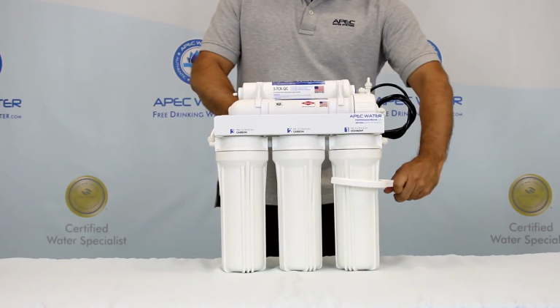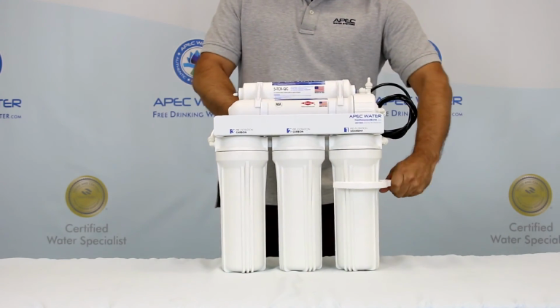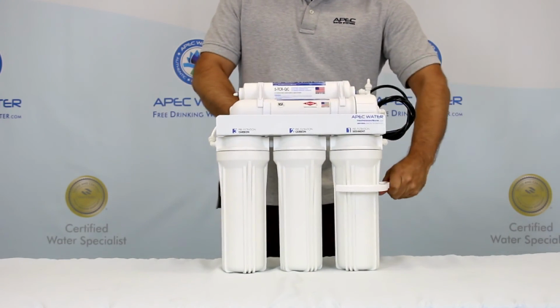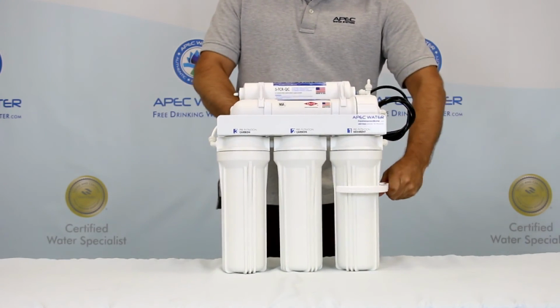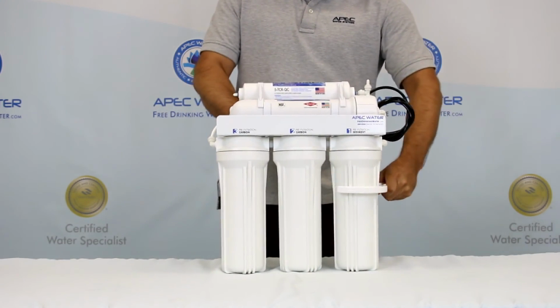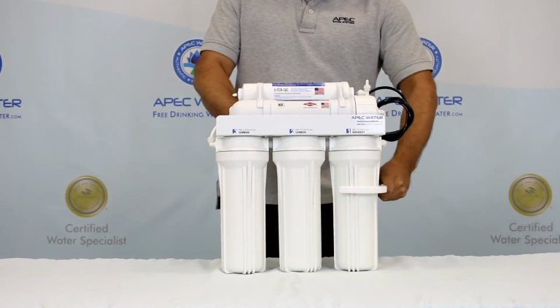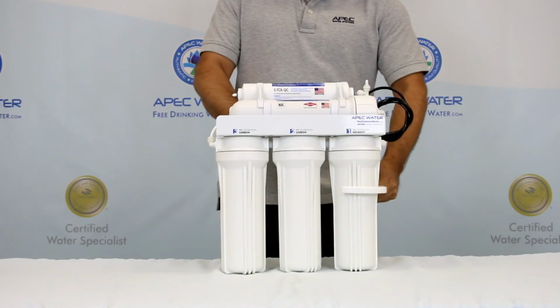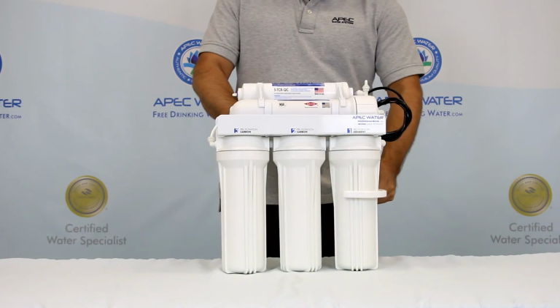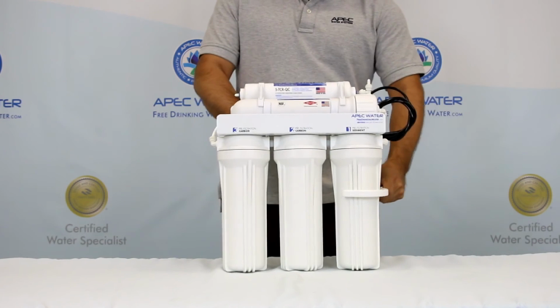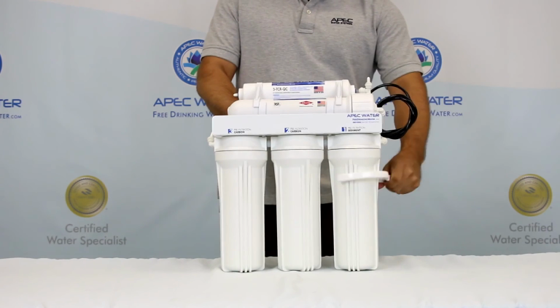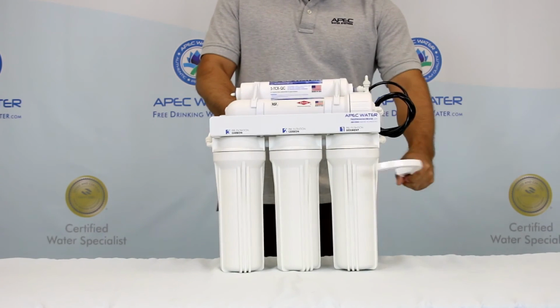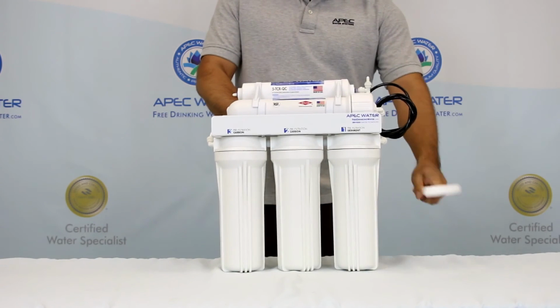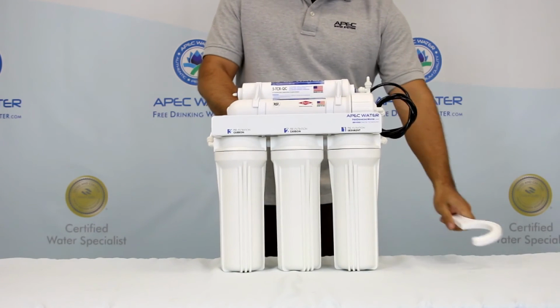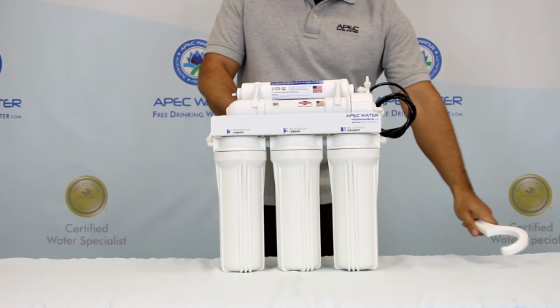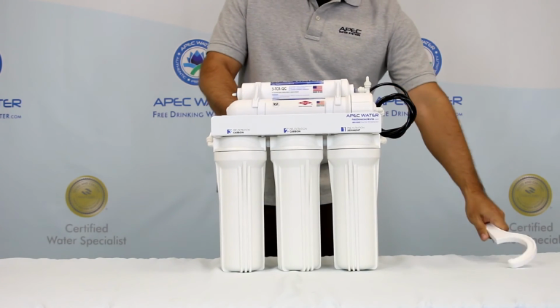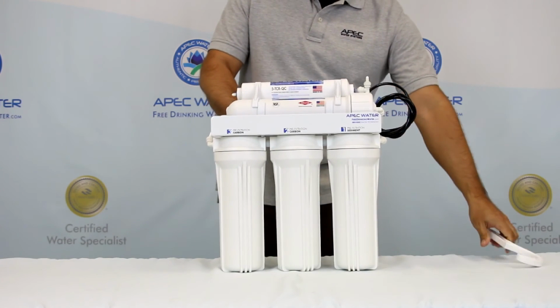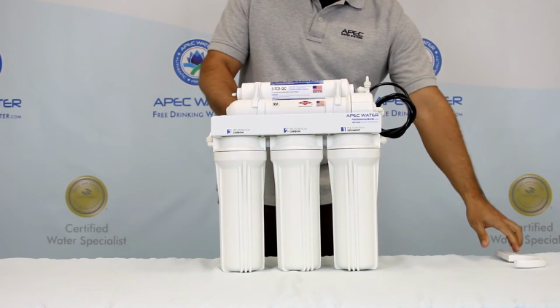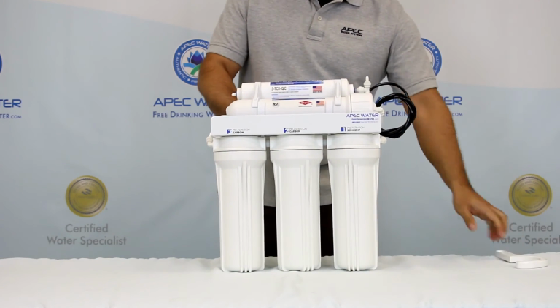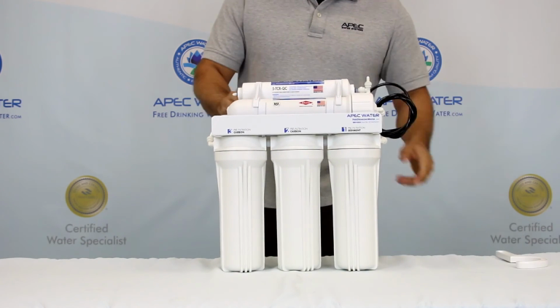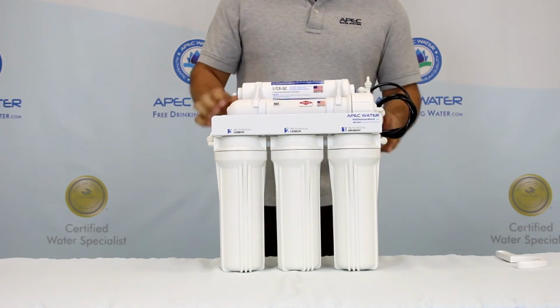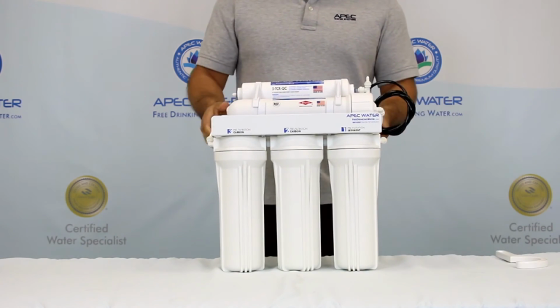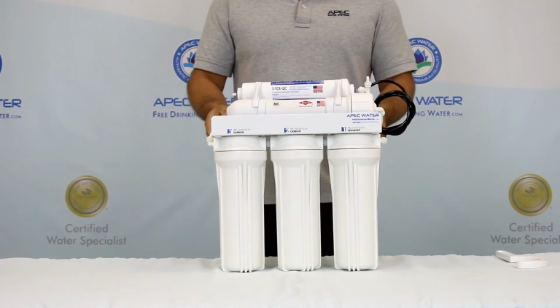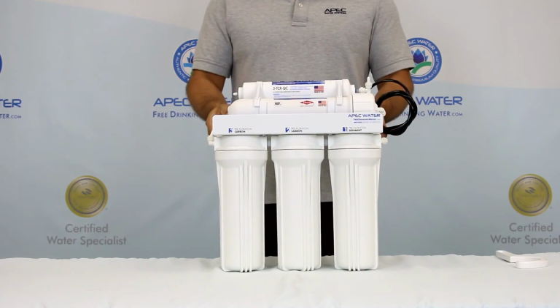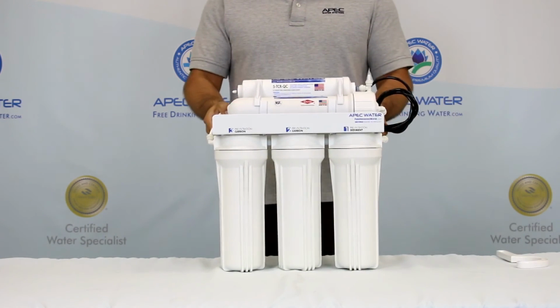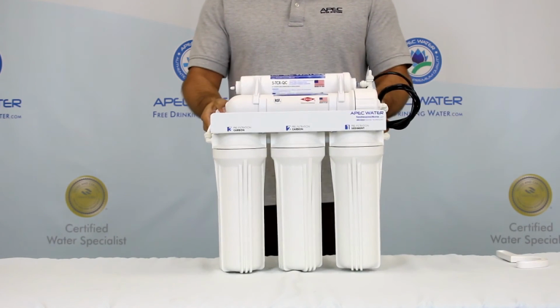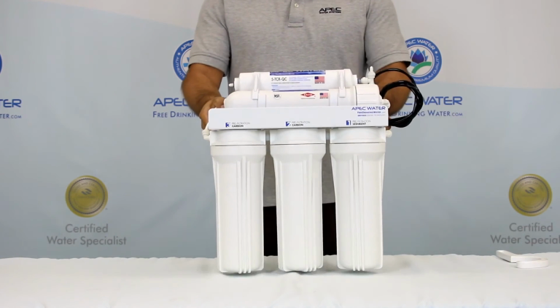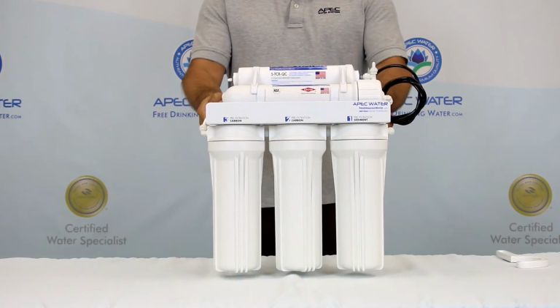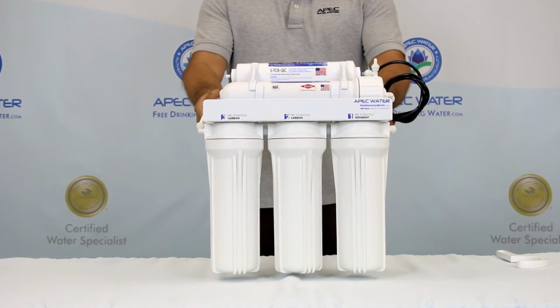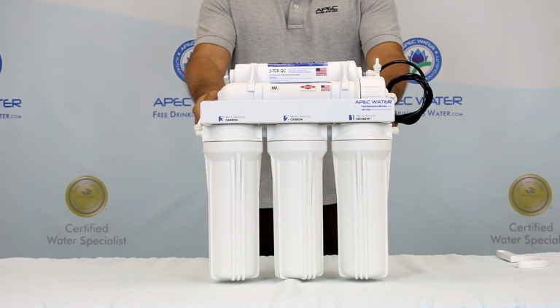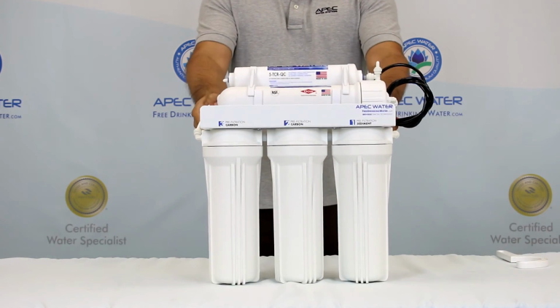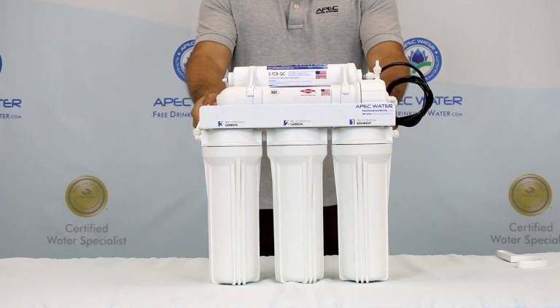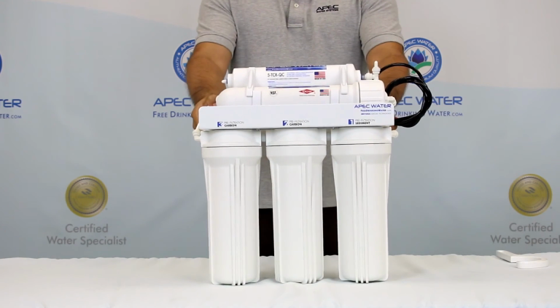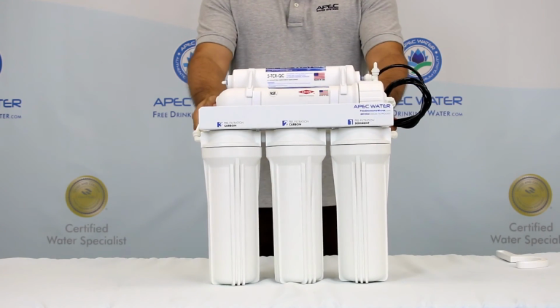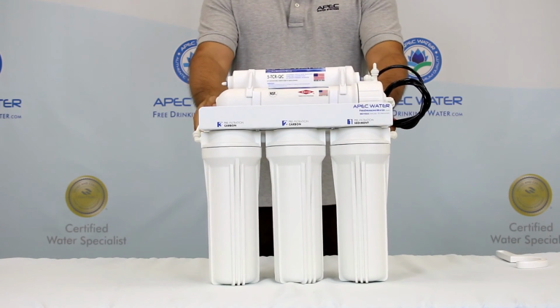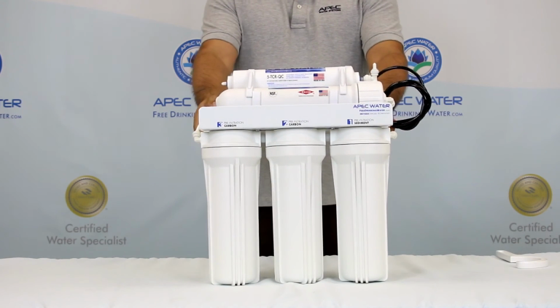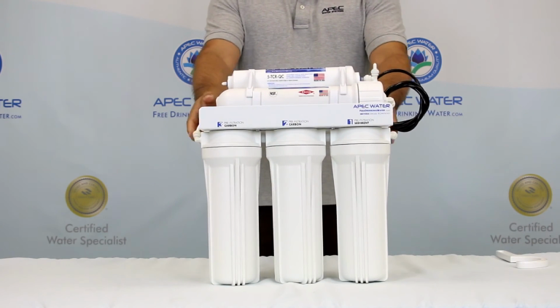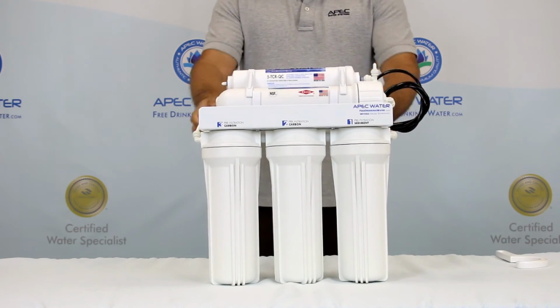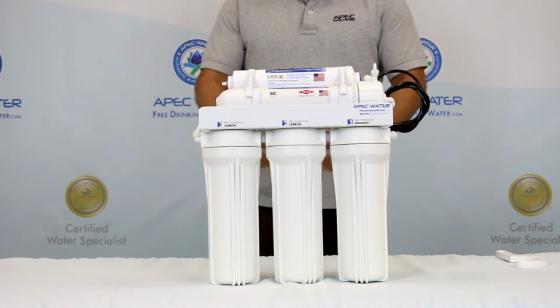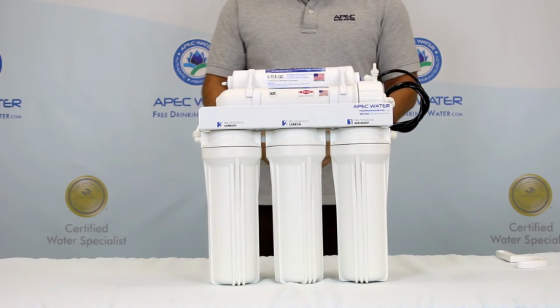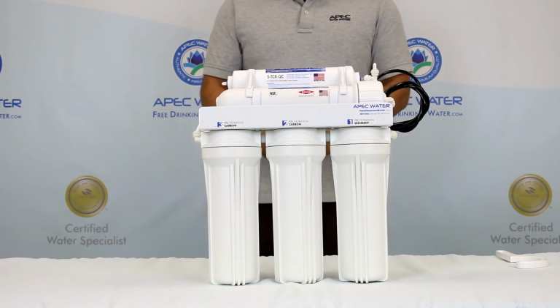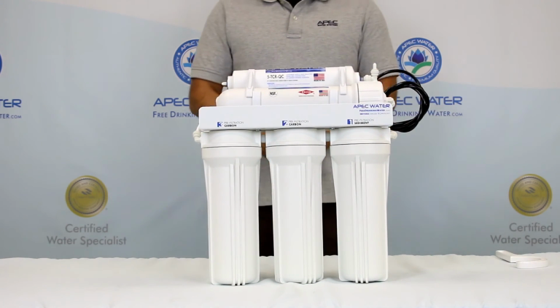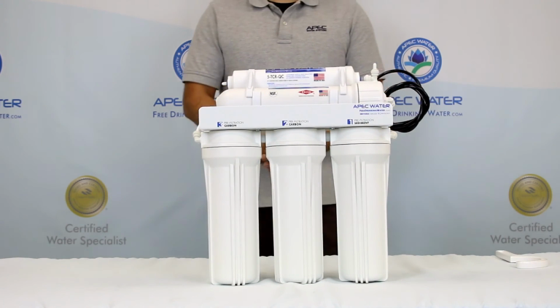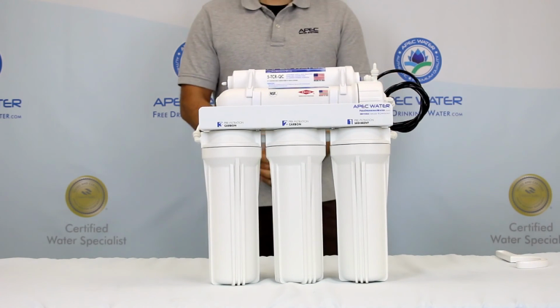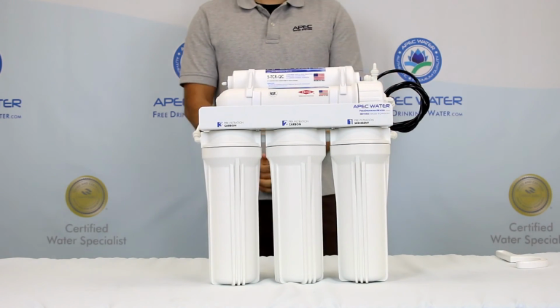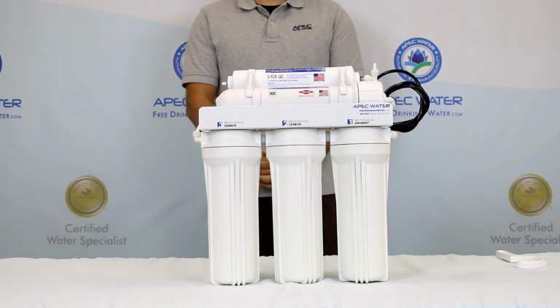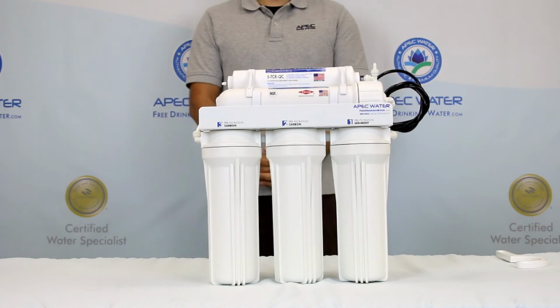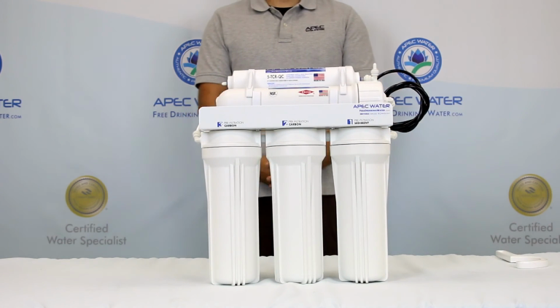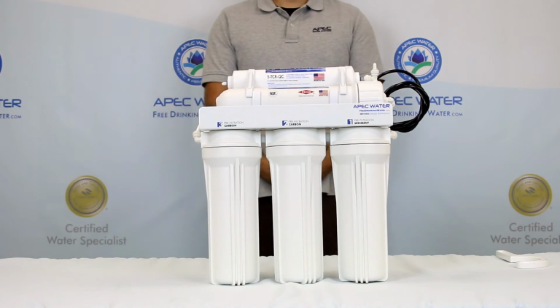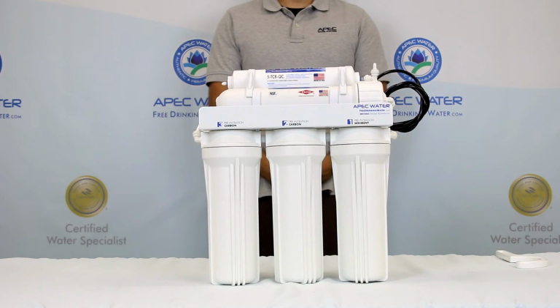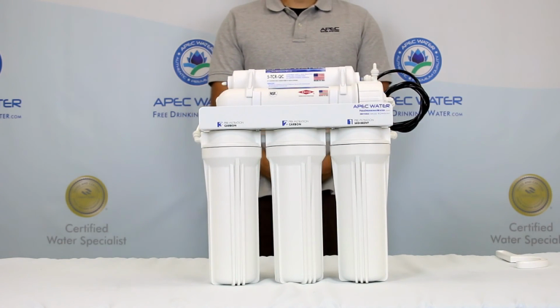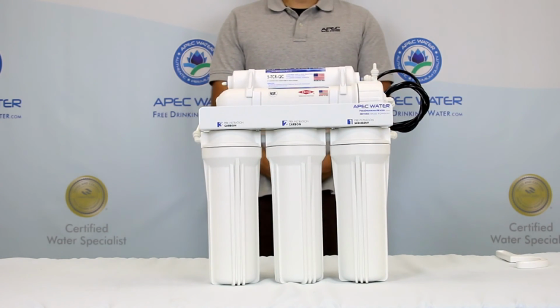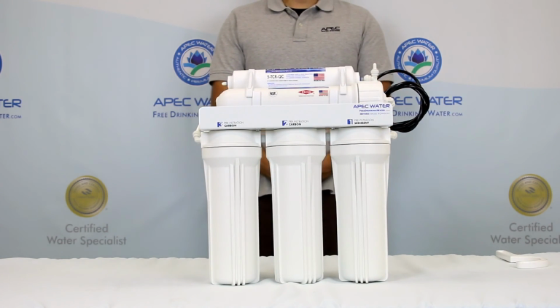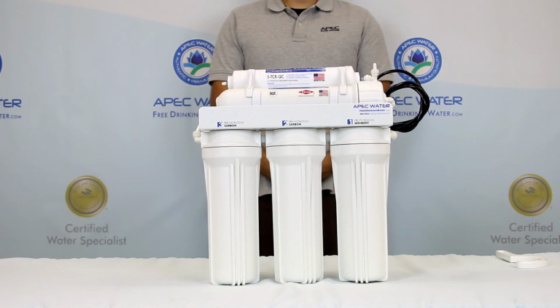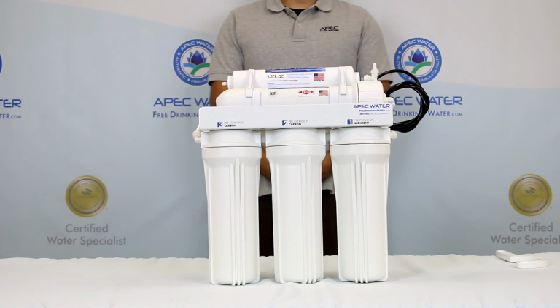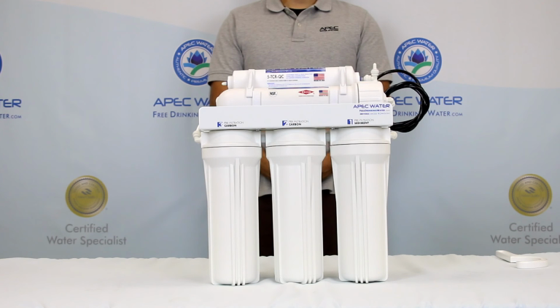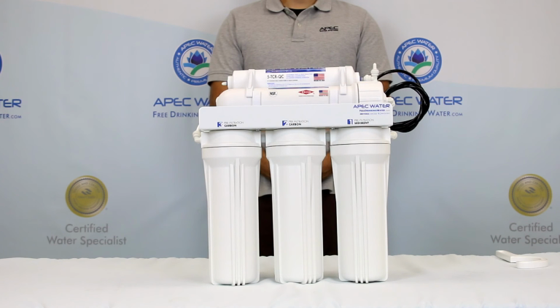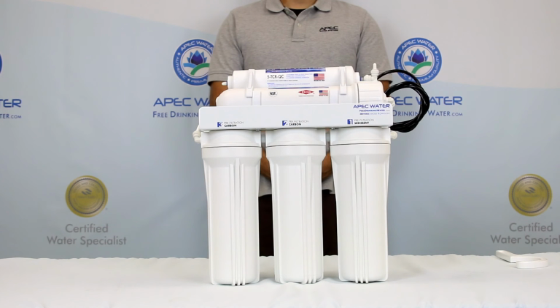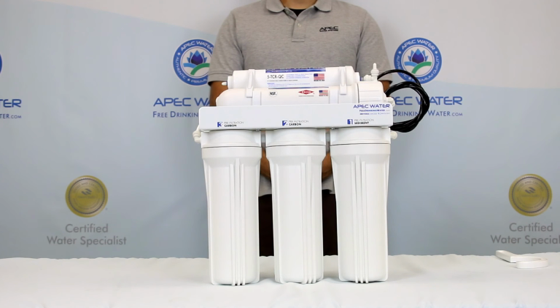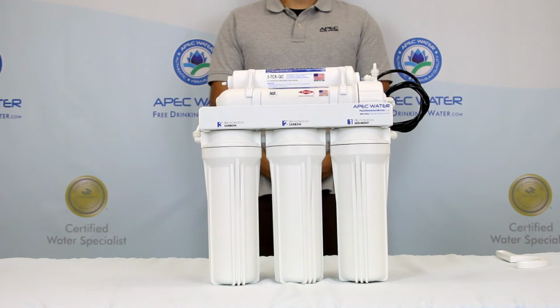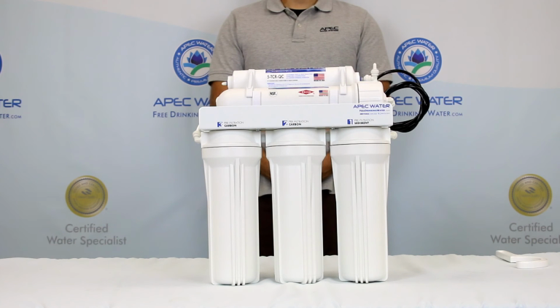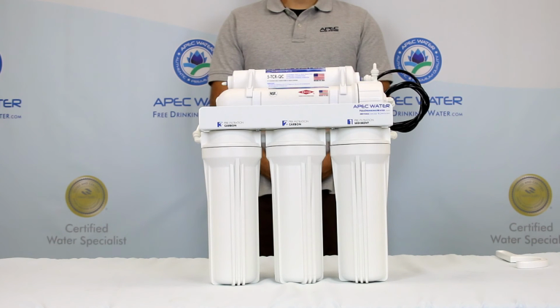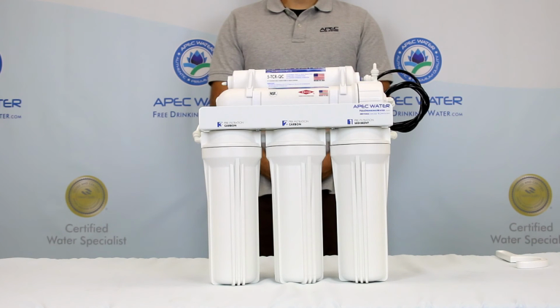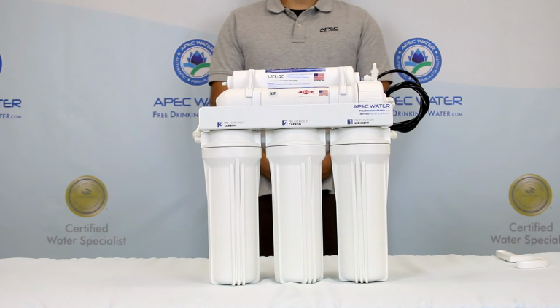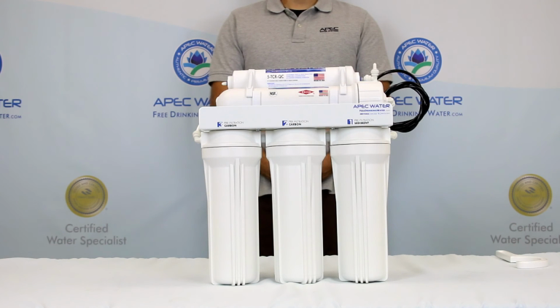Now that you have installed the three pre-filters, please watch our next video on how to install the feed water and drain saddle adapters. Enjoy your next videos!